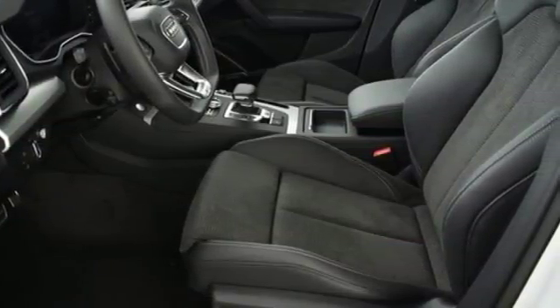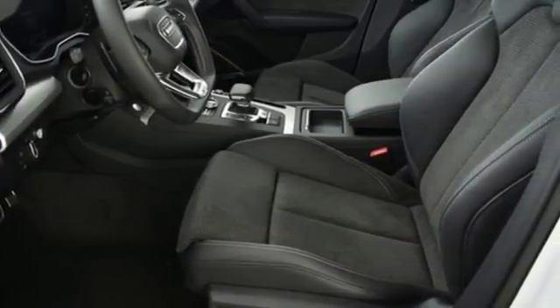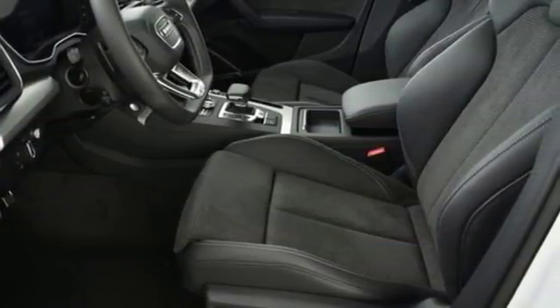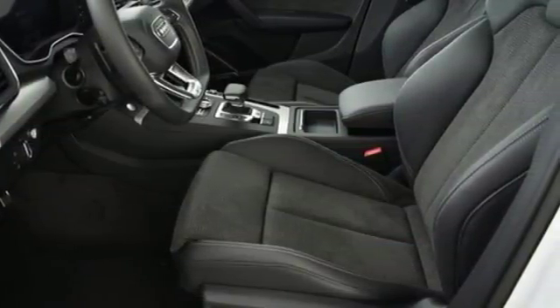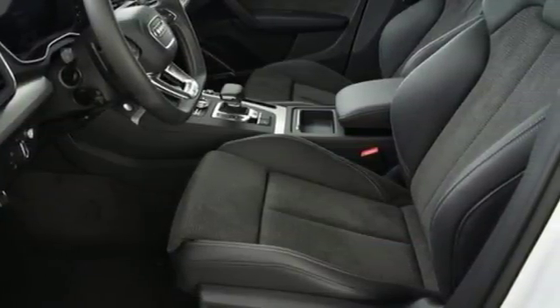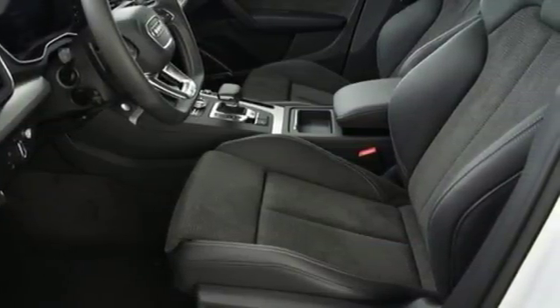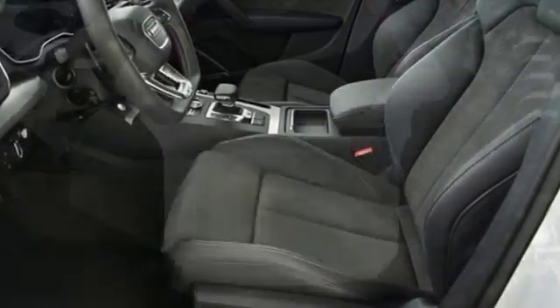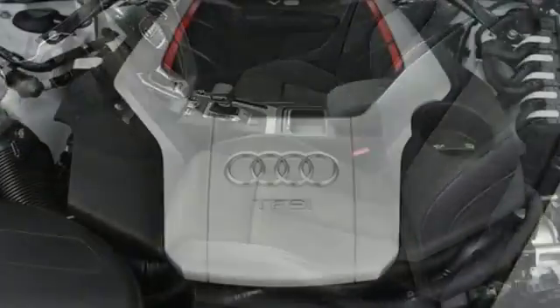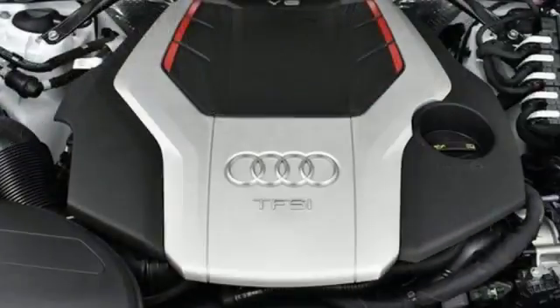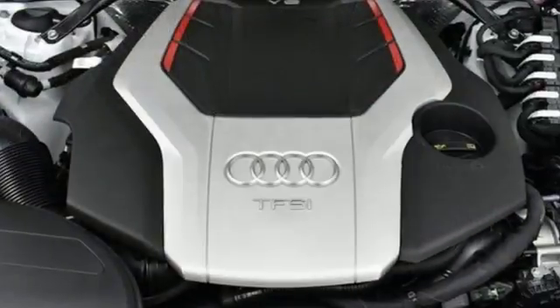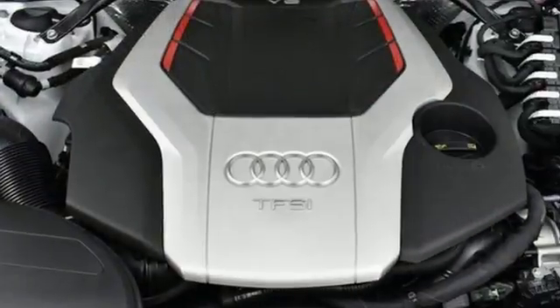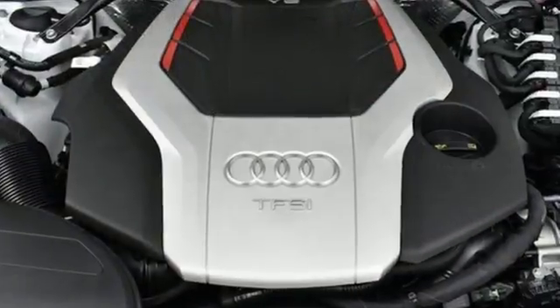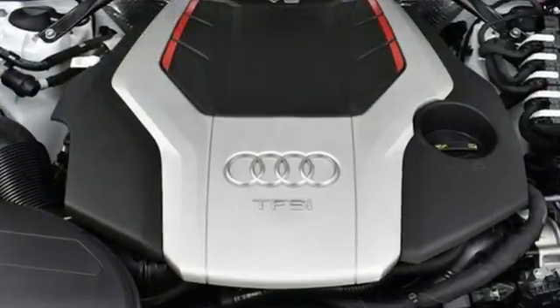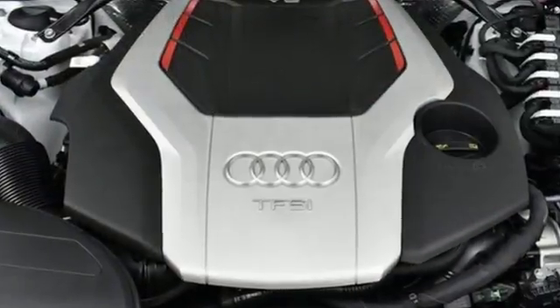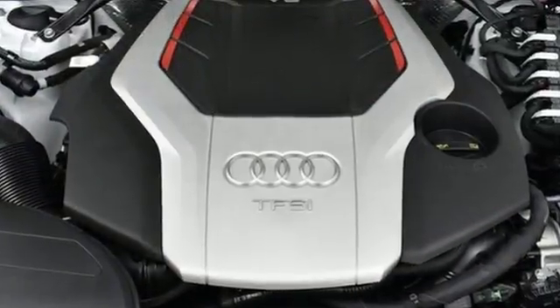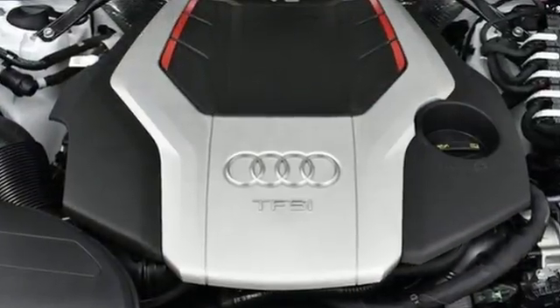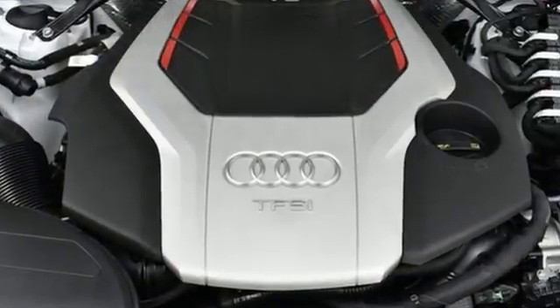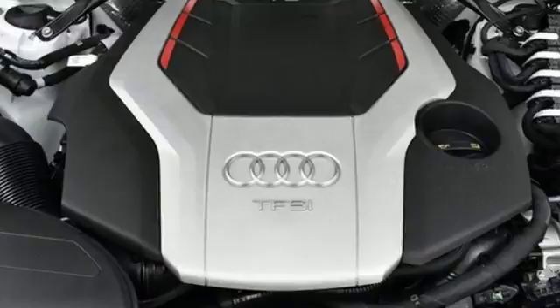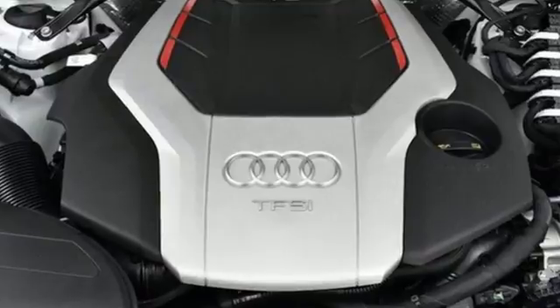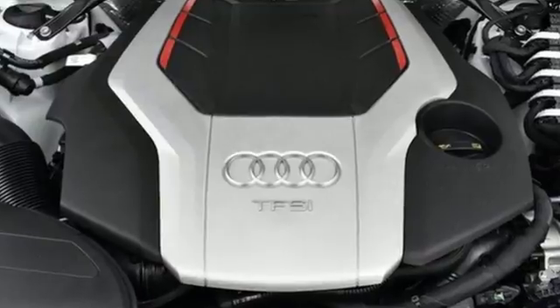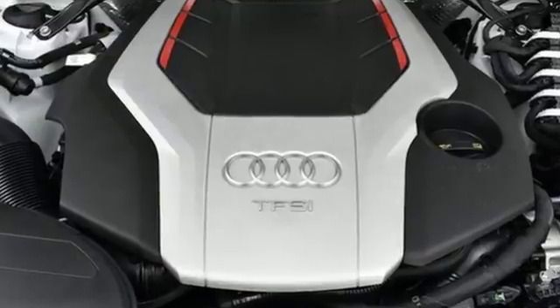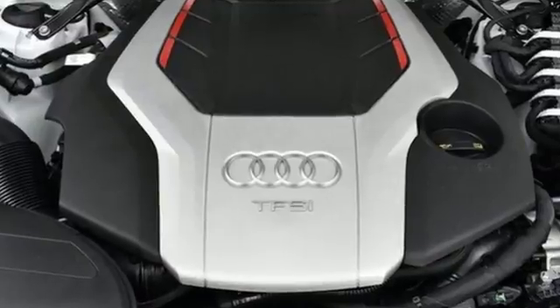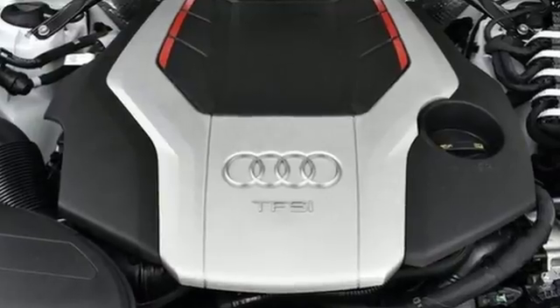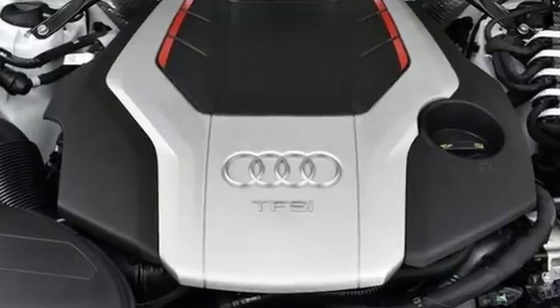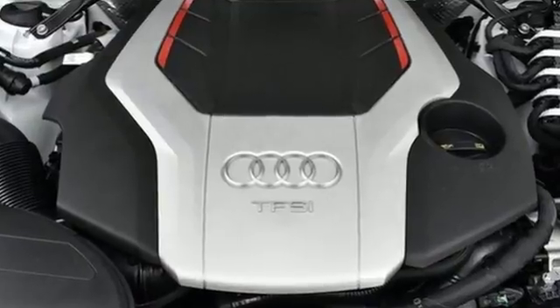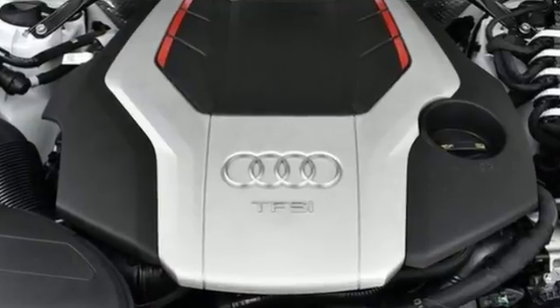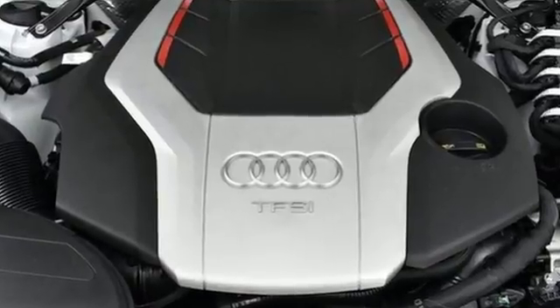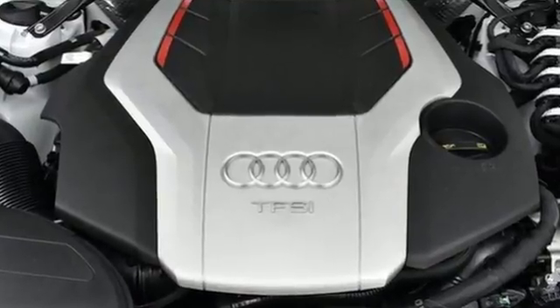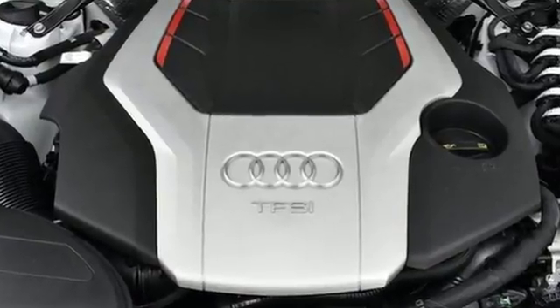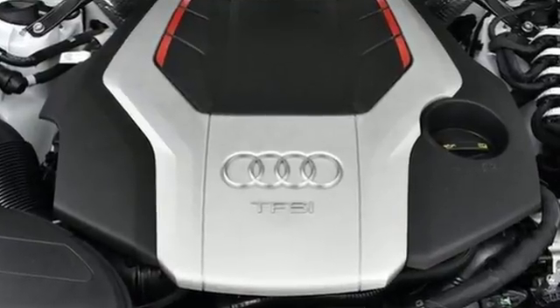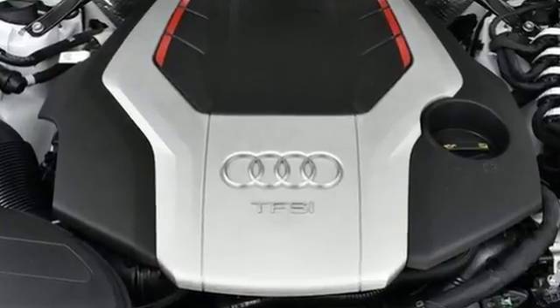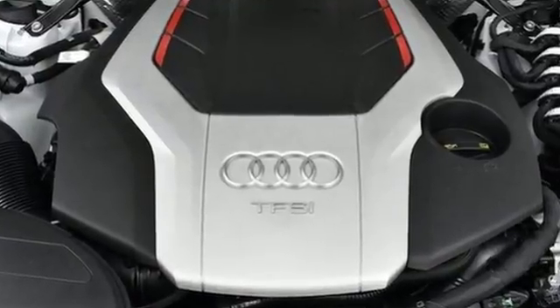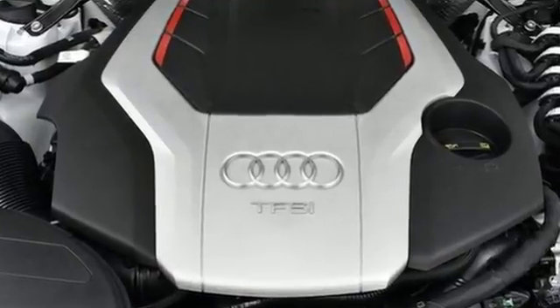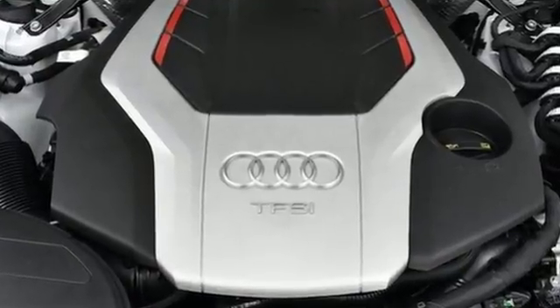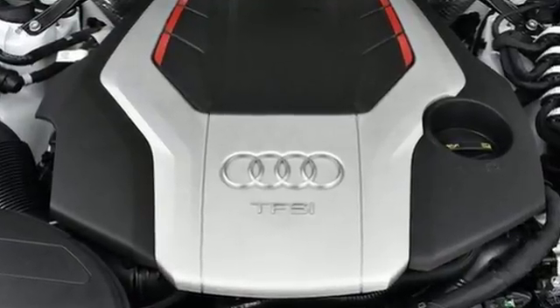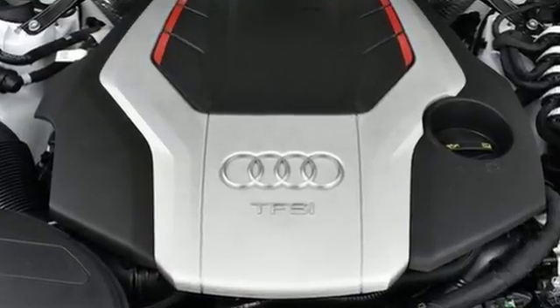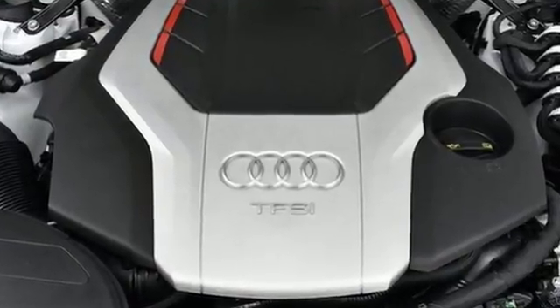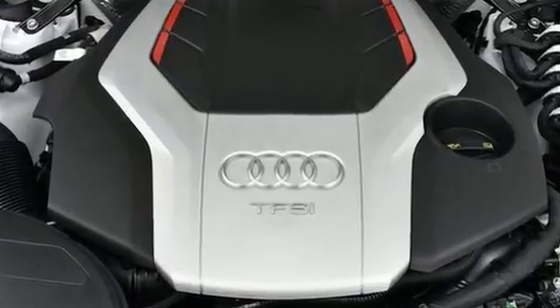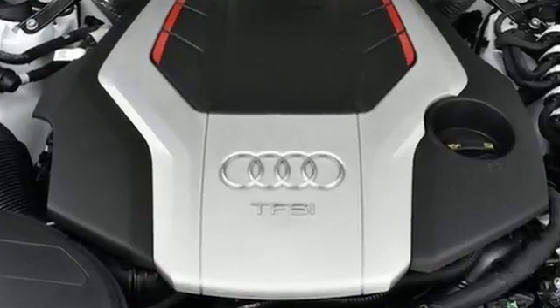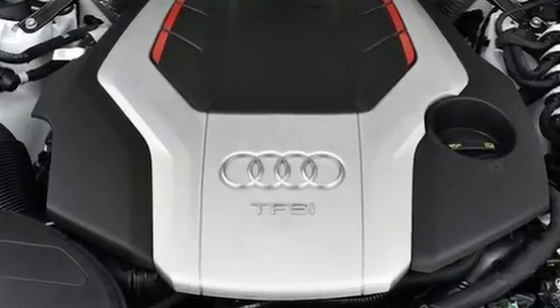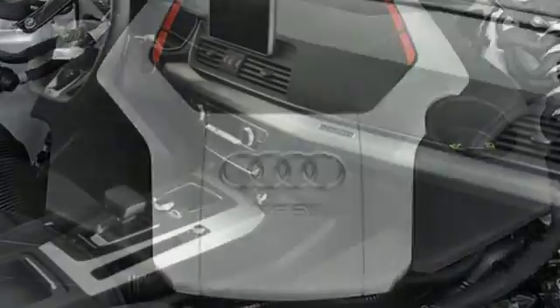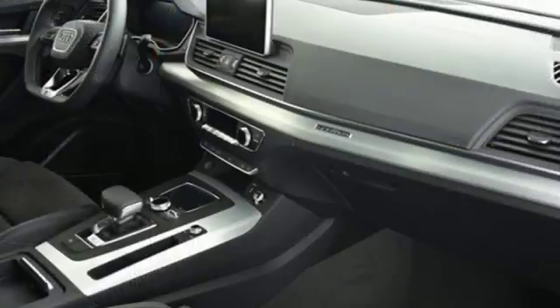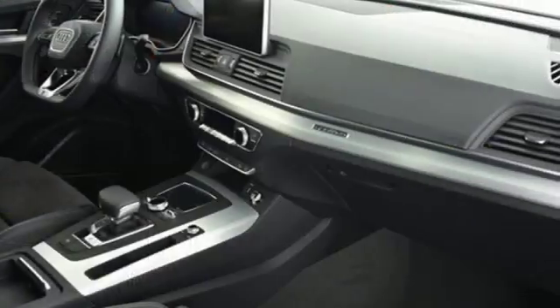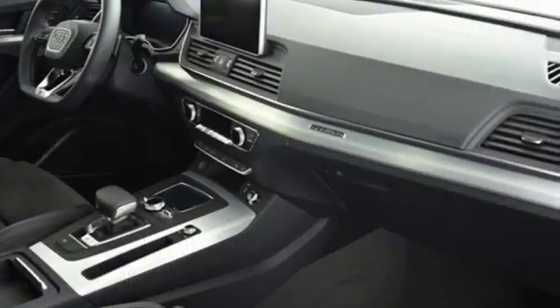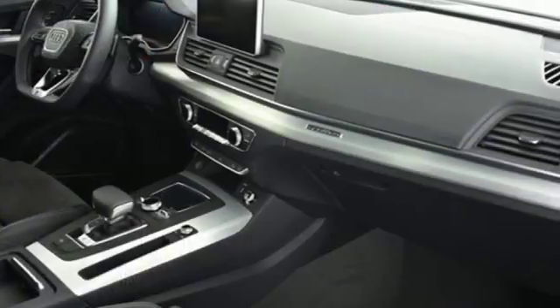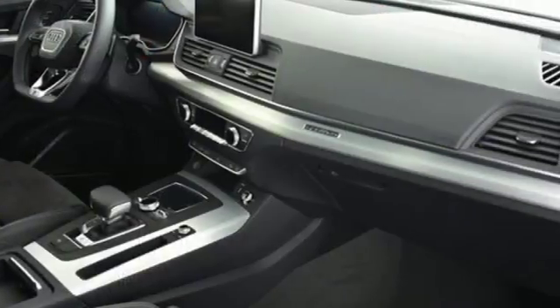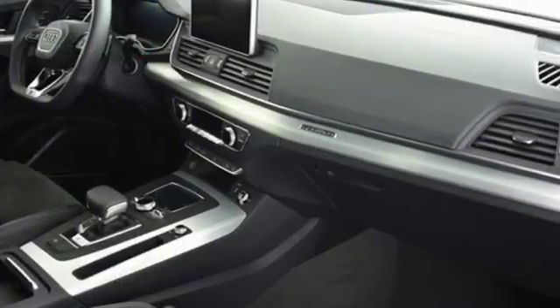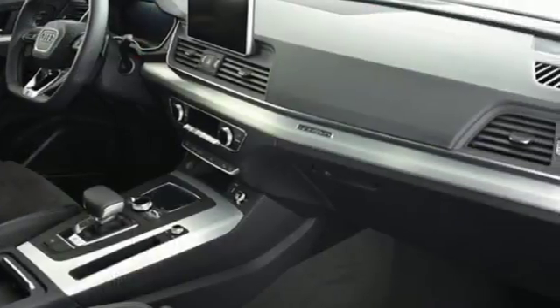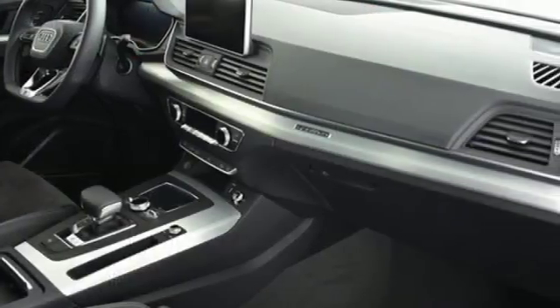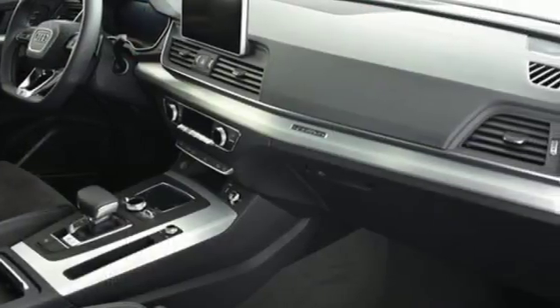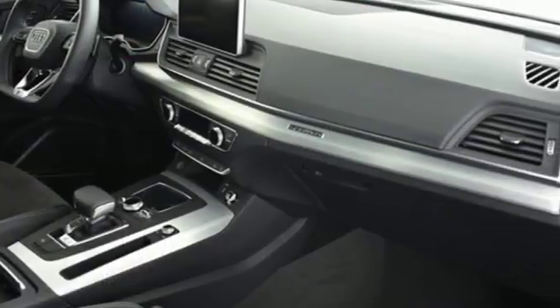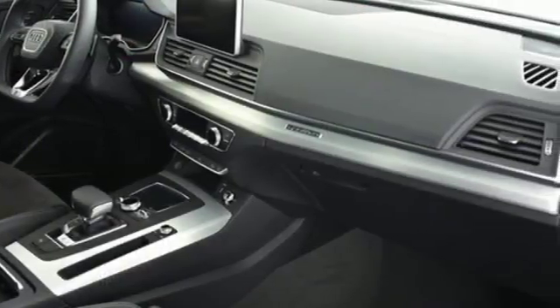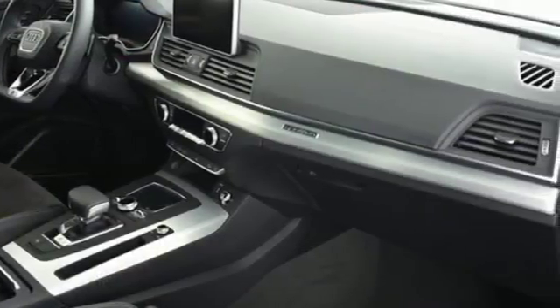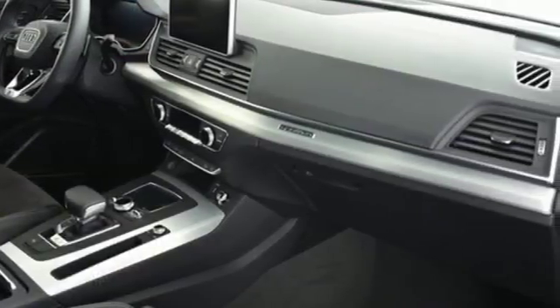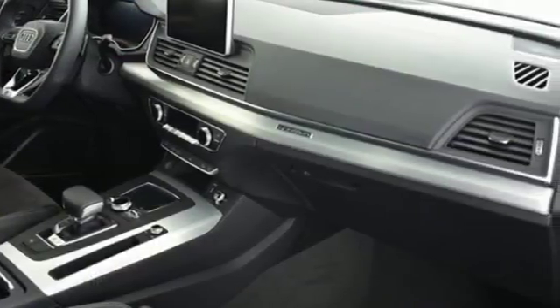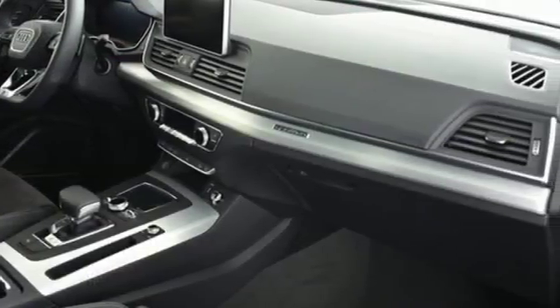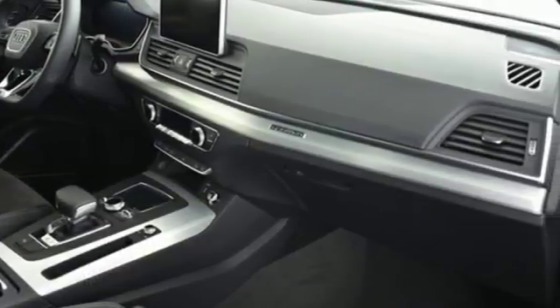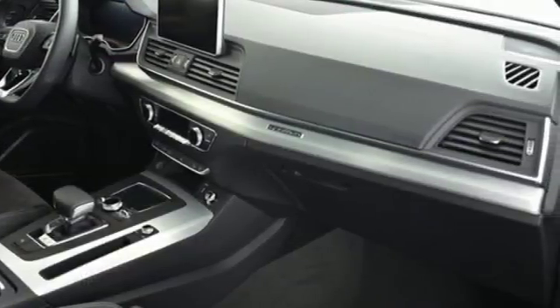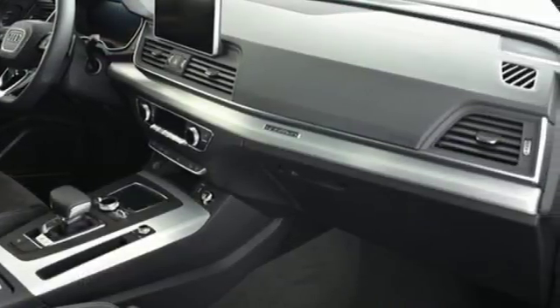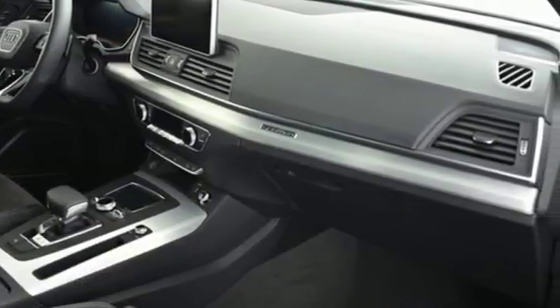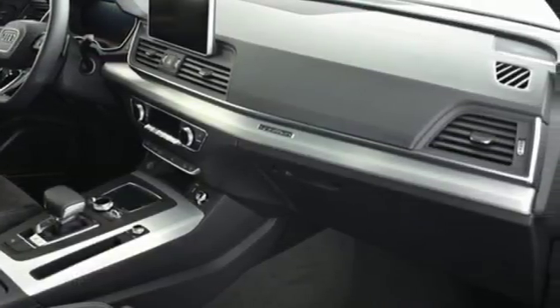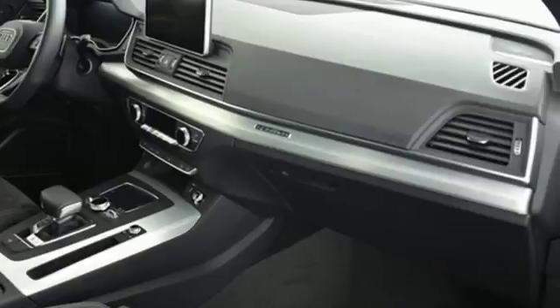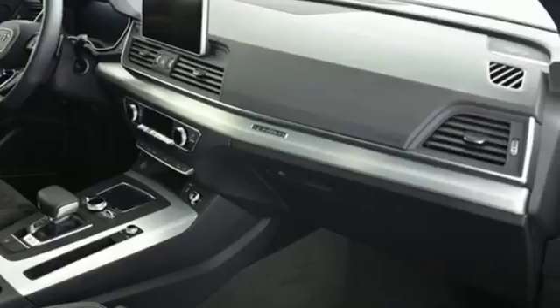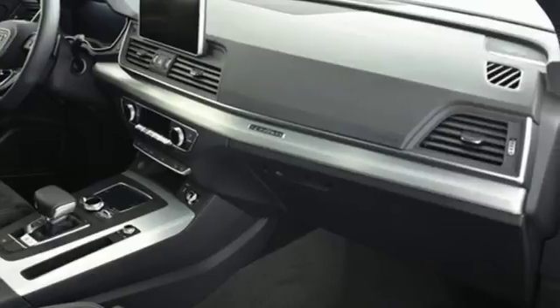Car and Driver highlights its sweet exhaust notes, crisp shifts, and deep well of power. Audi doesn't follow trends — it sets them.